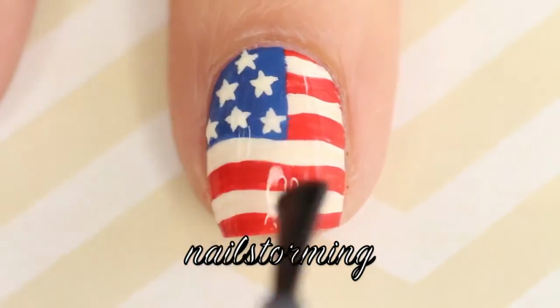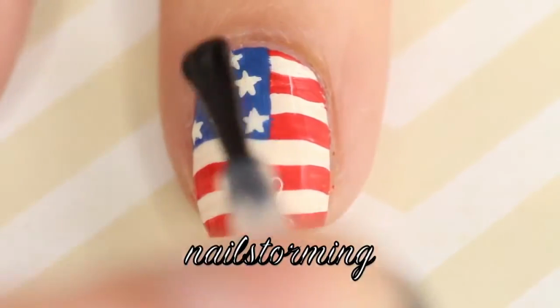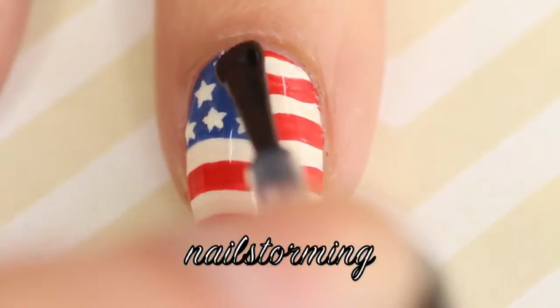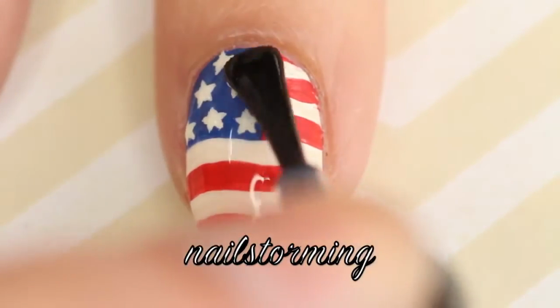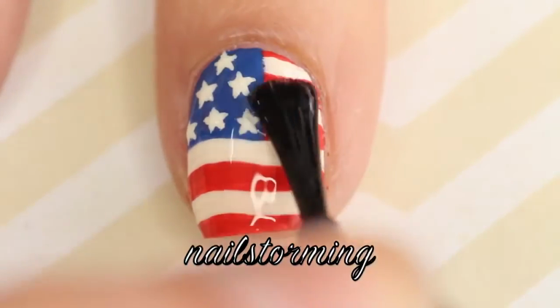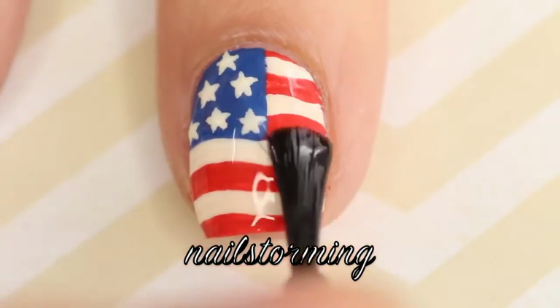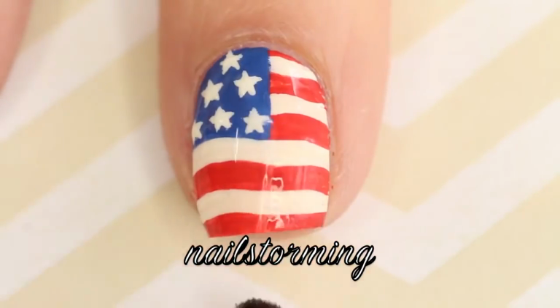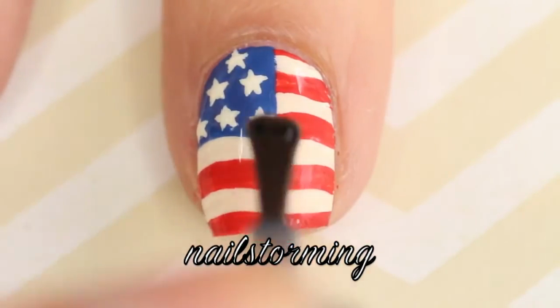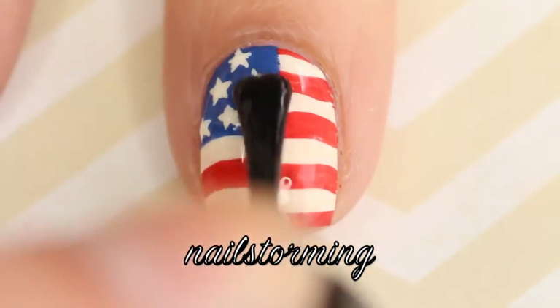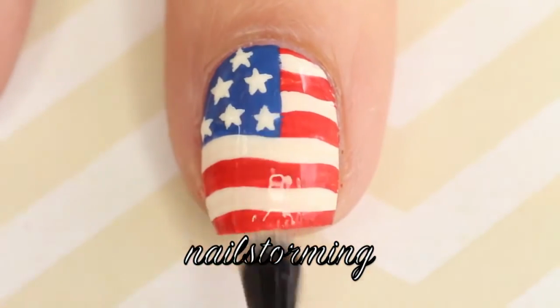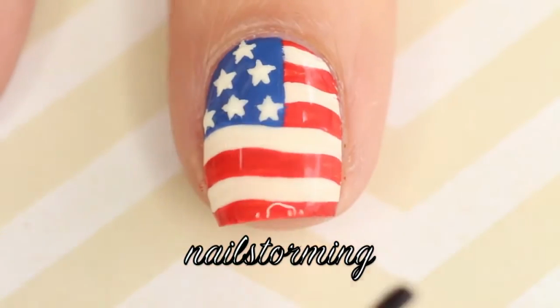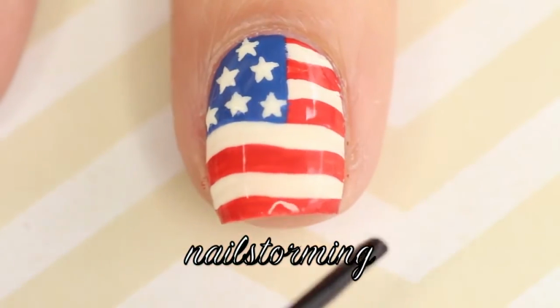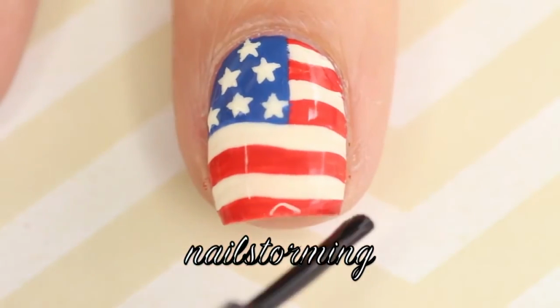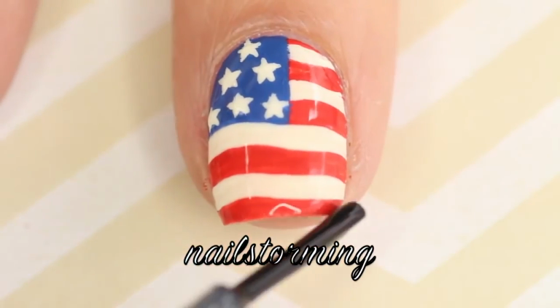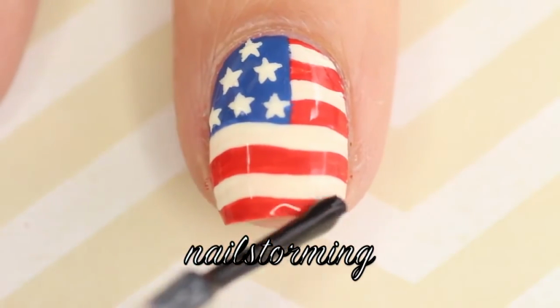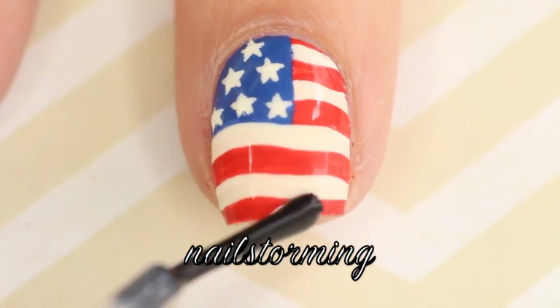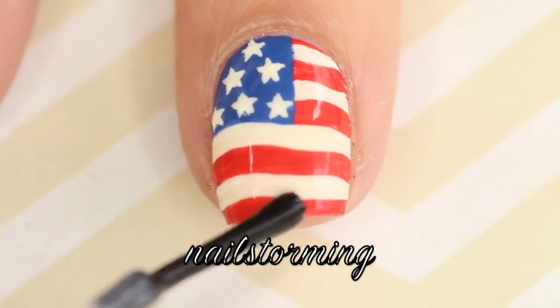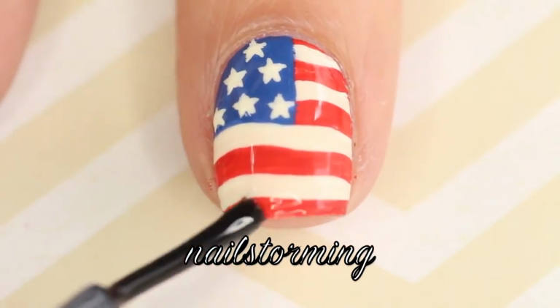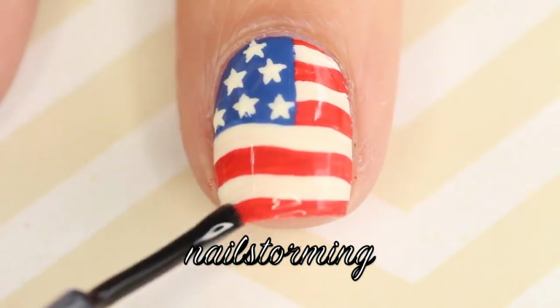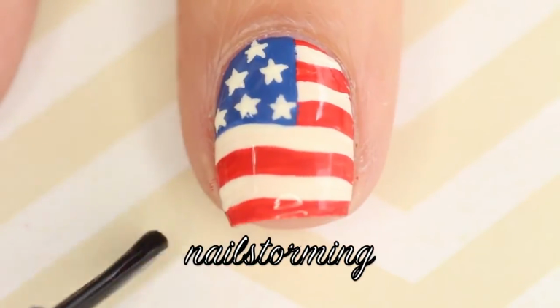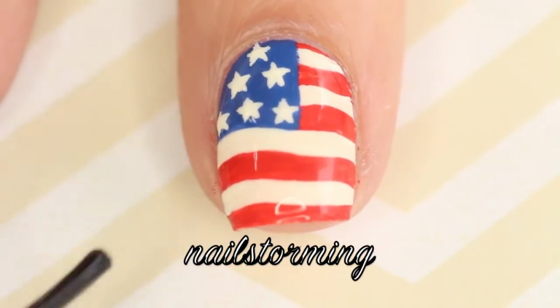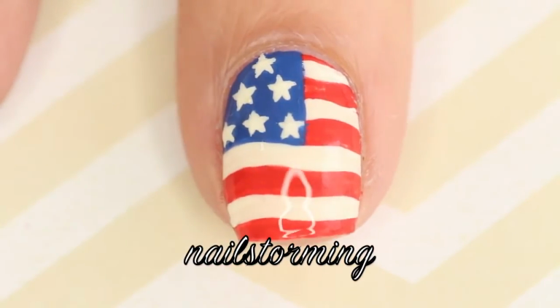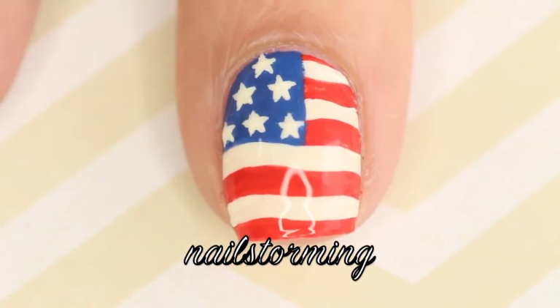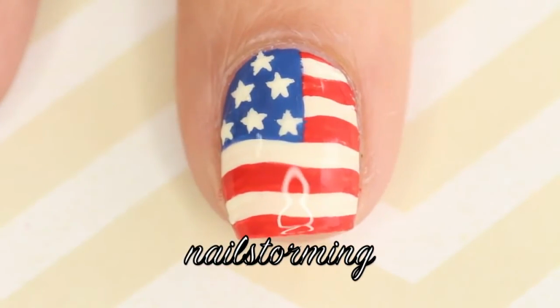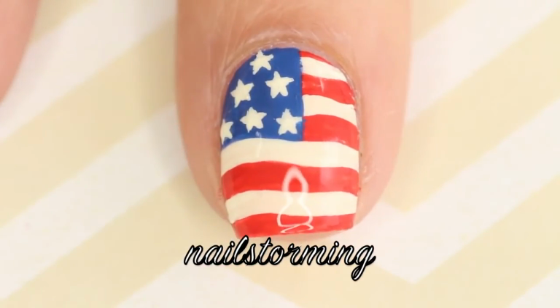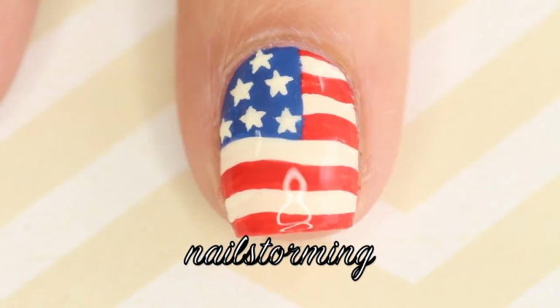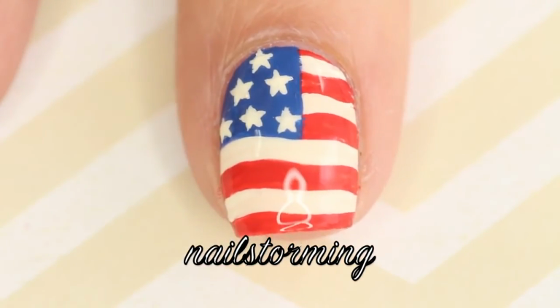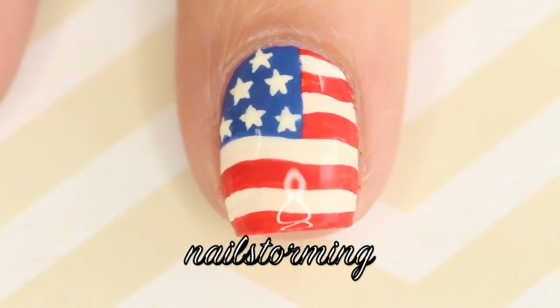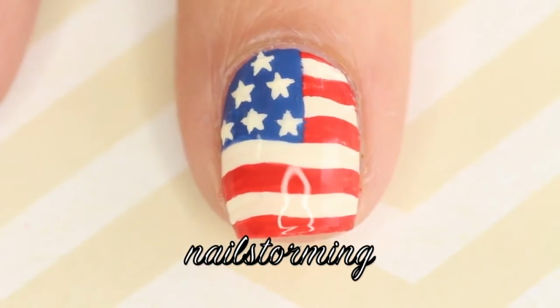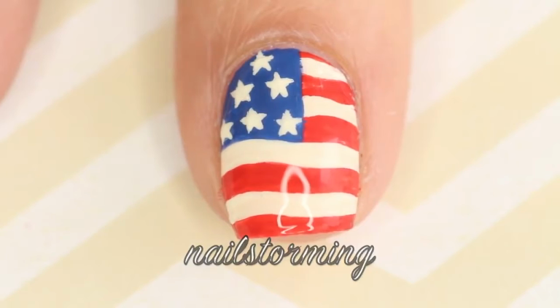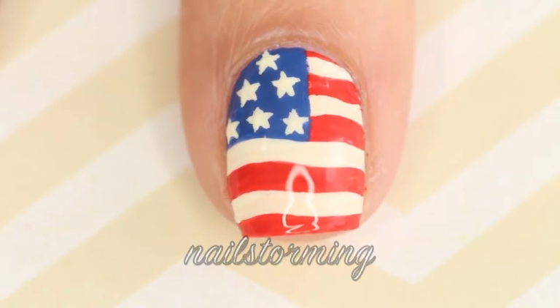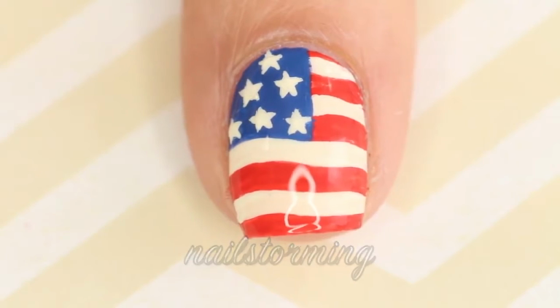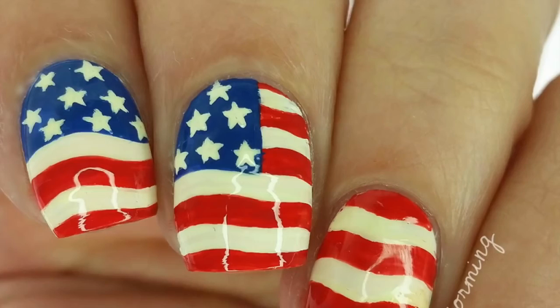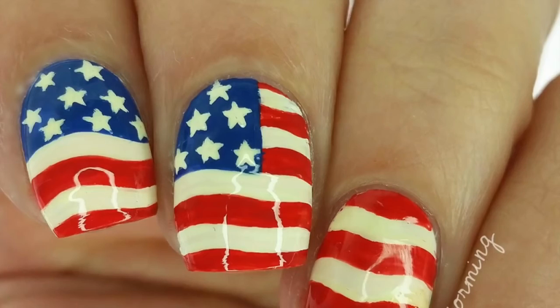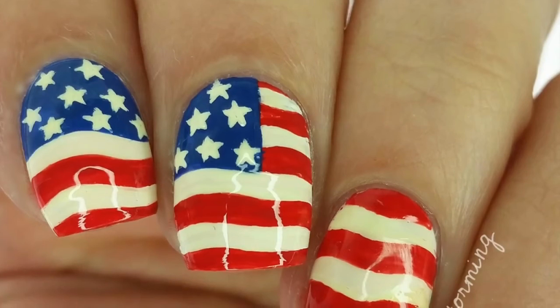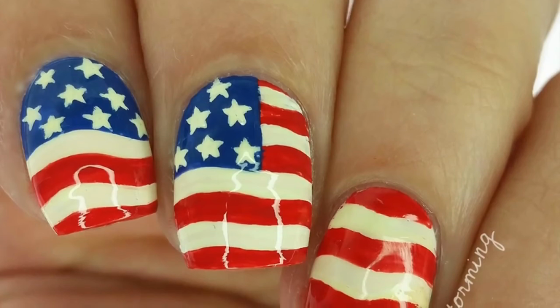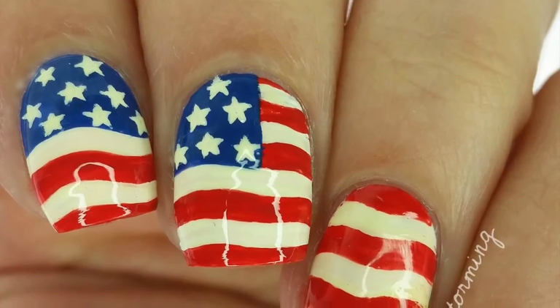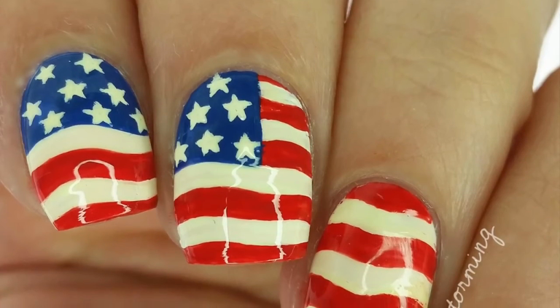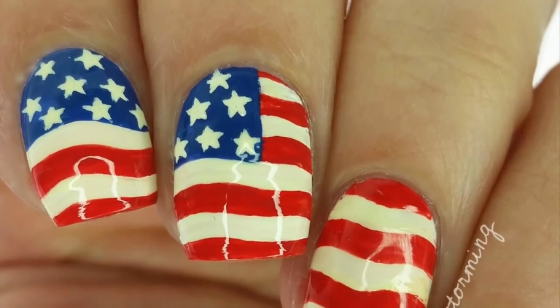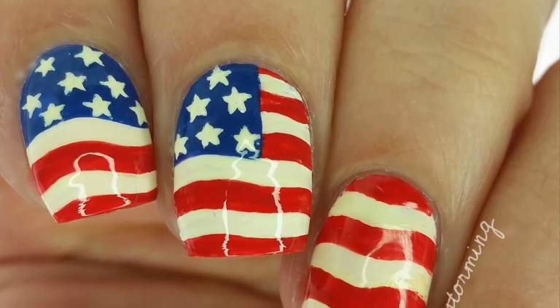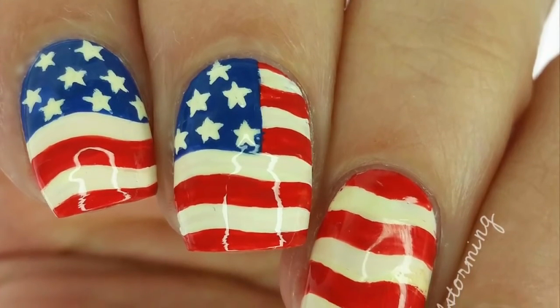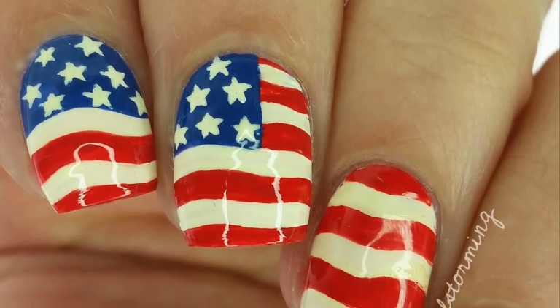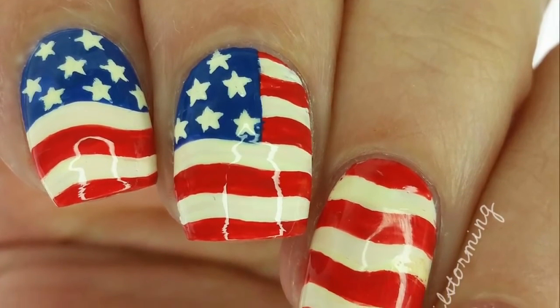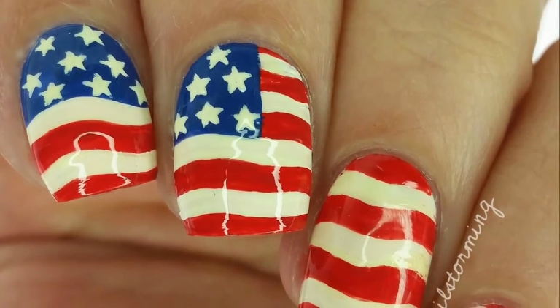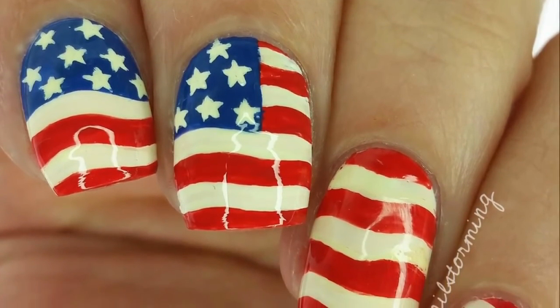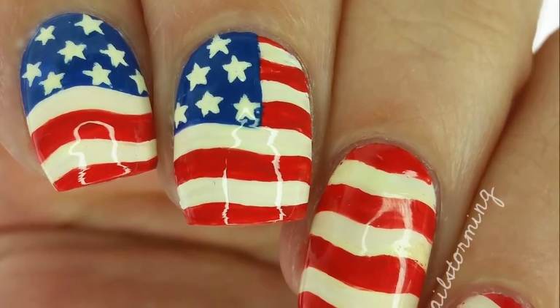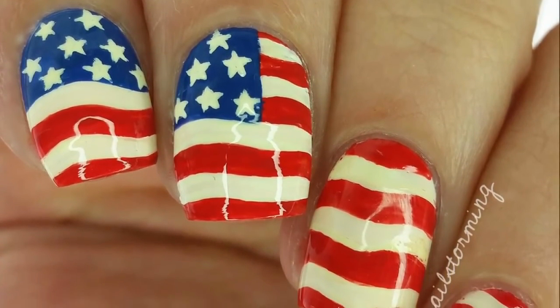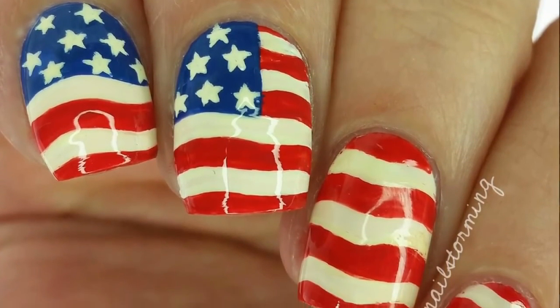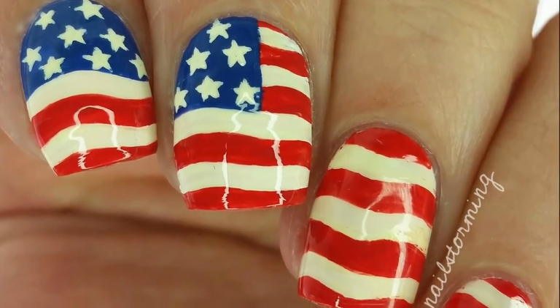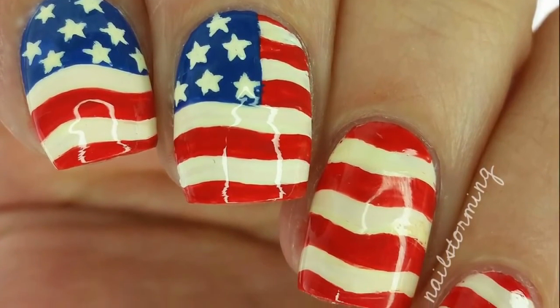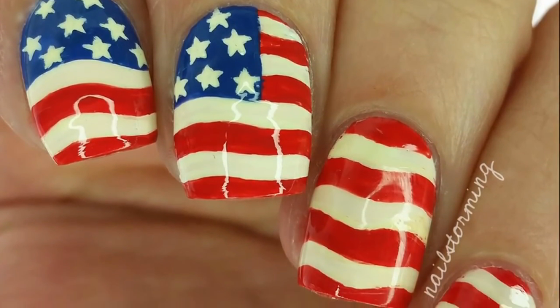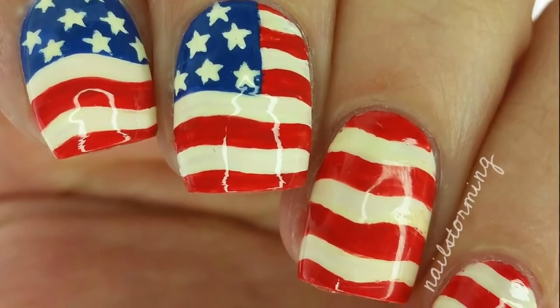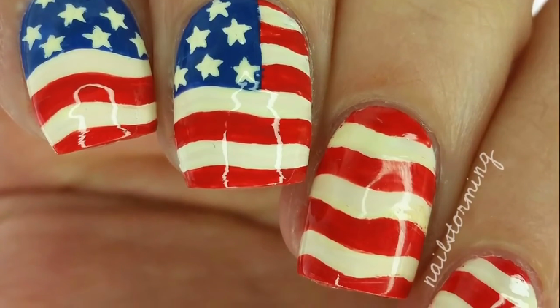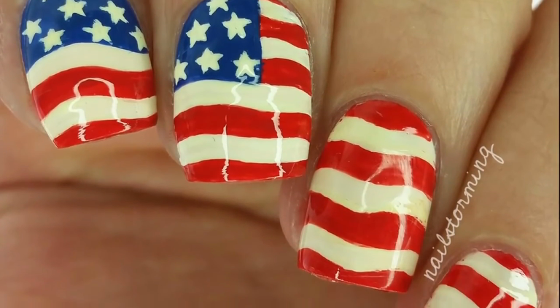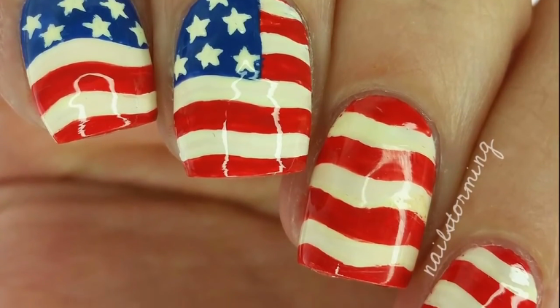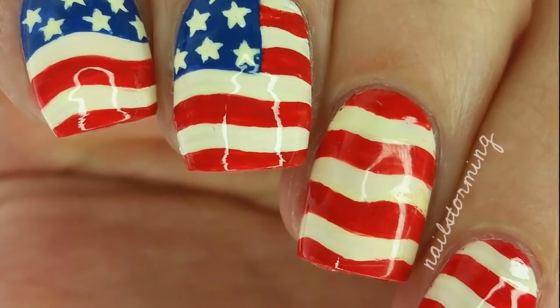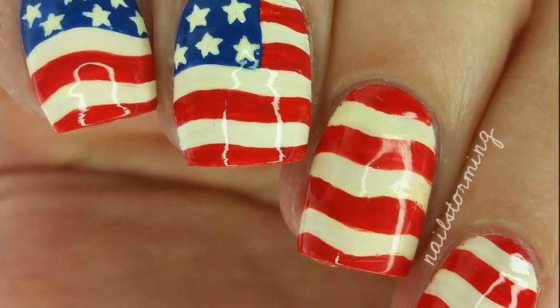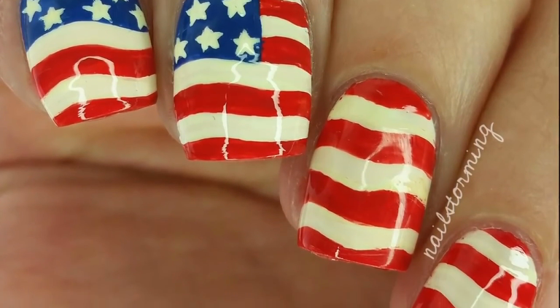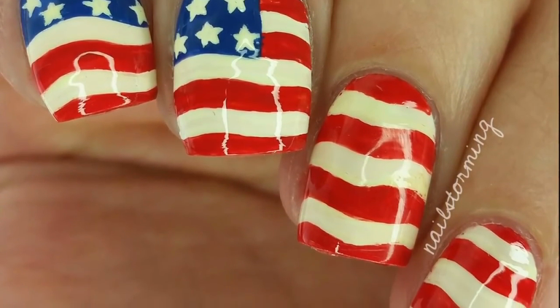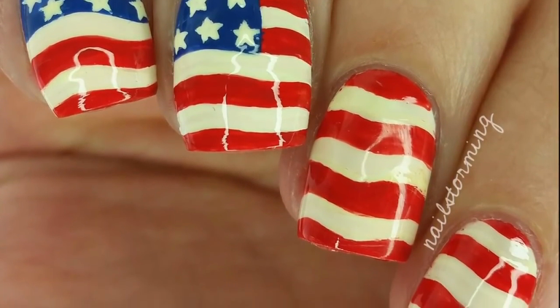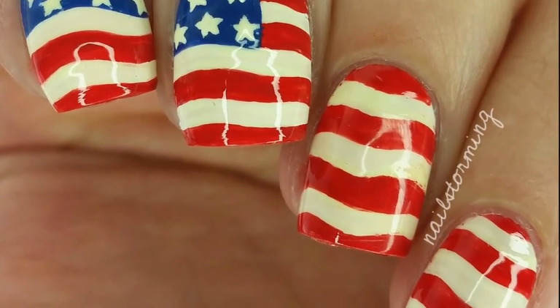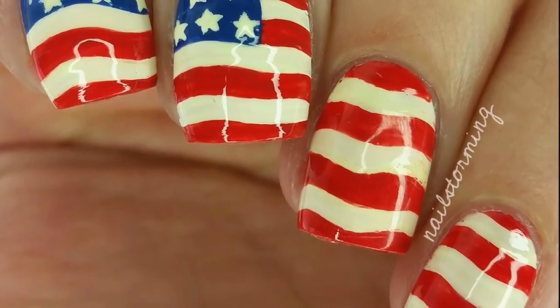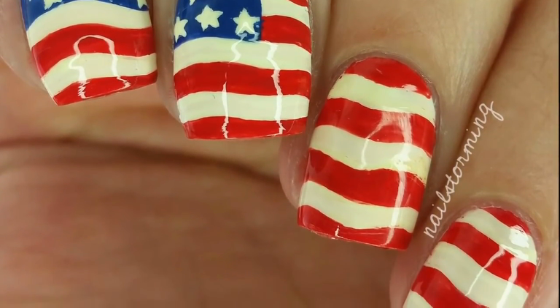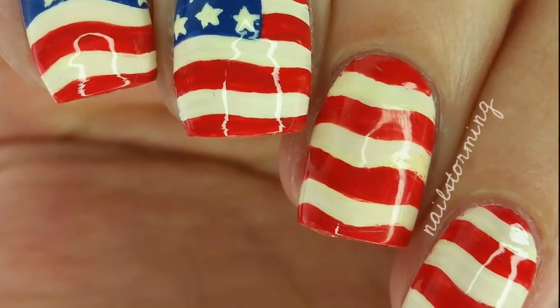Wait a few minutes for everything to dry and then add top coat. I'm using HK Girl by Glisten and Glow. If you recreate this look, please tag Nails for Me Inspired on Instagram so I can see.